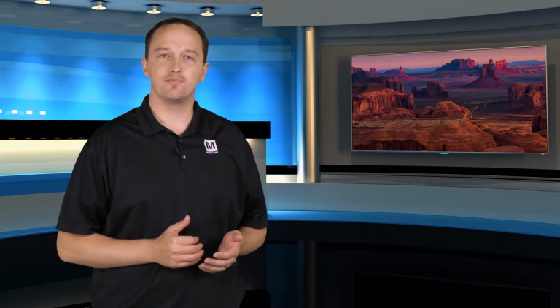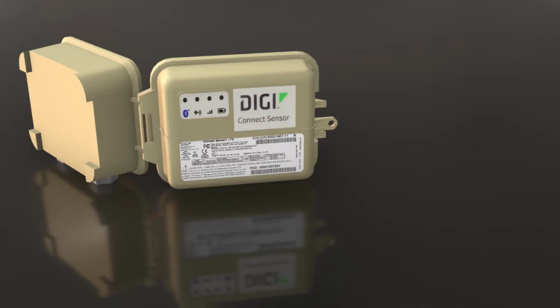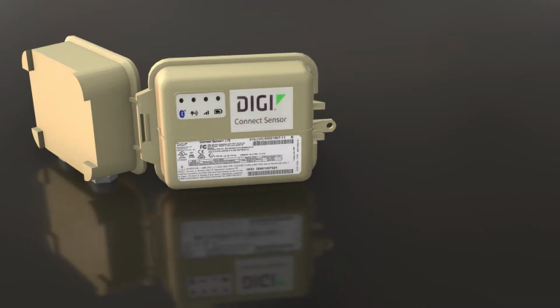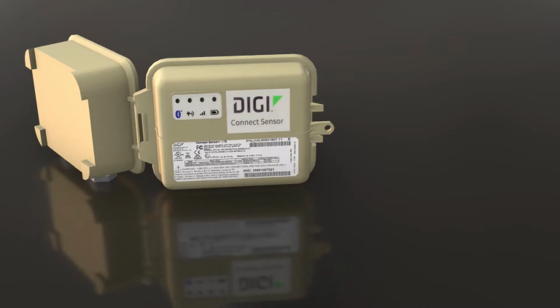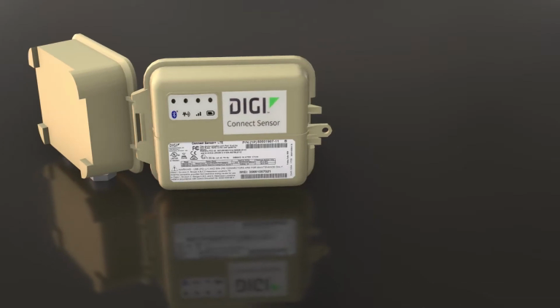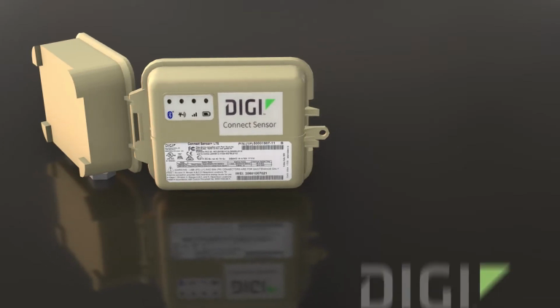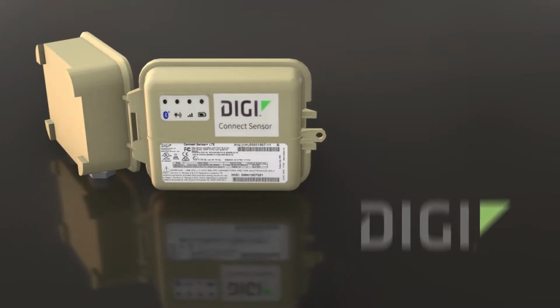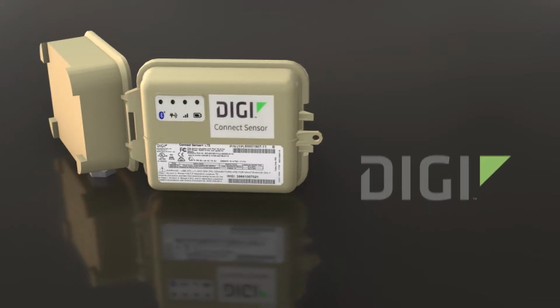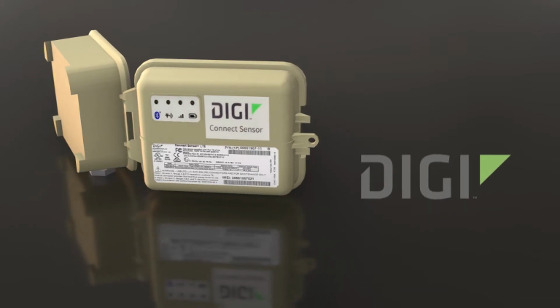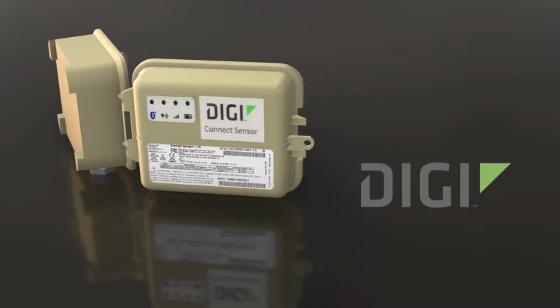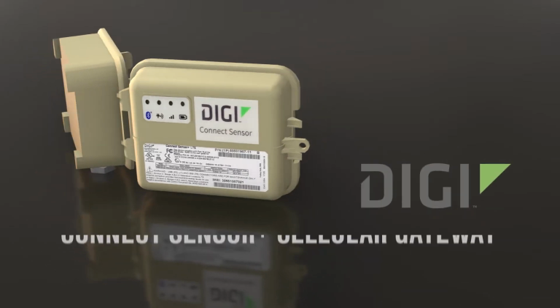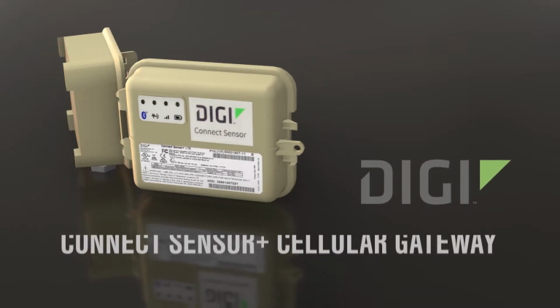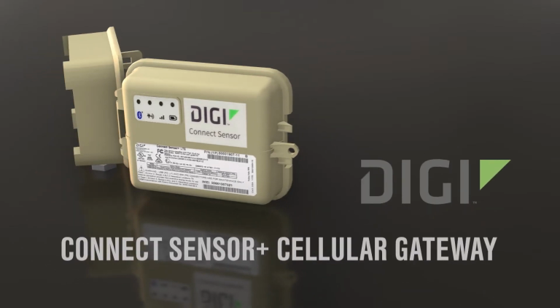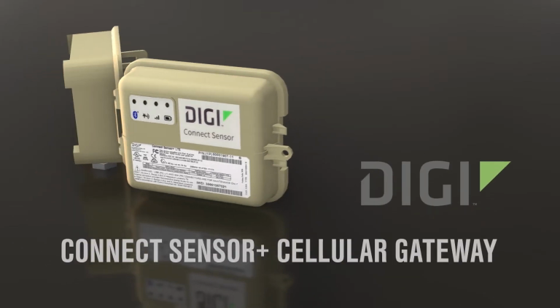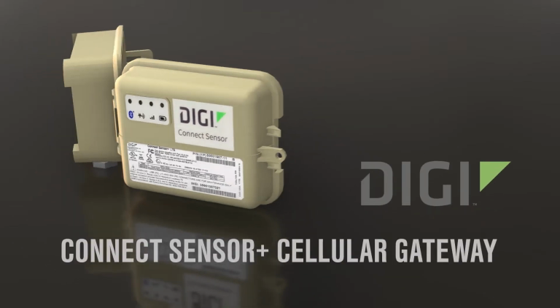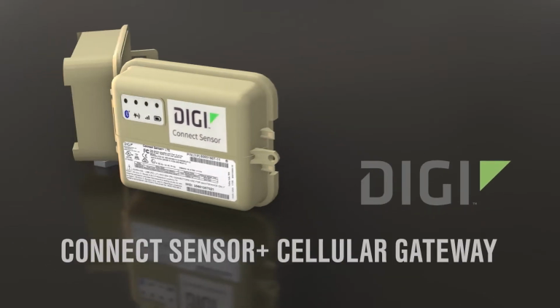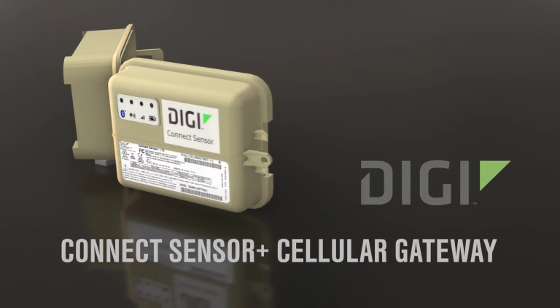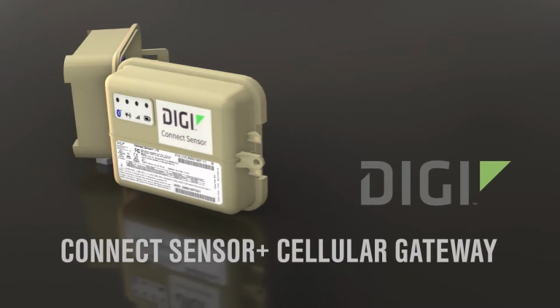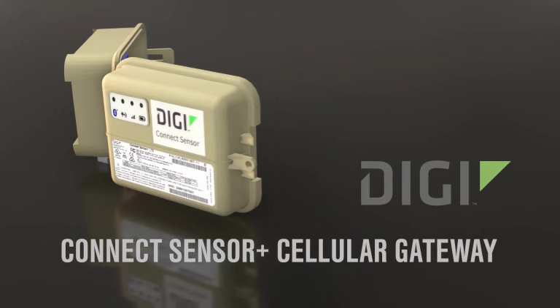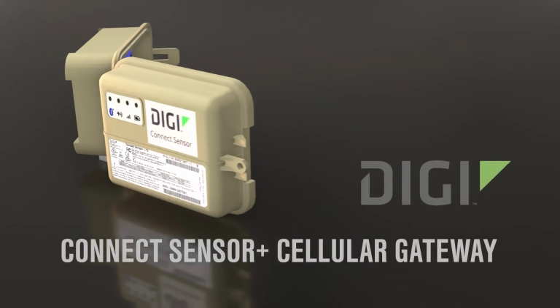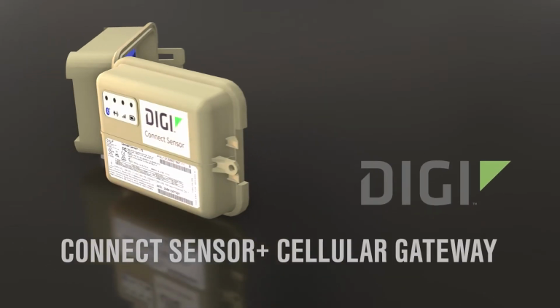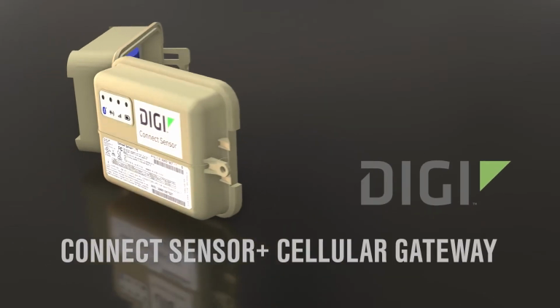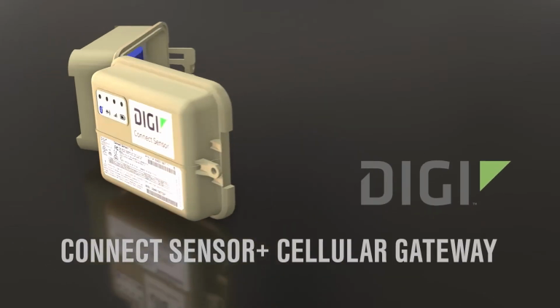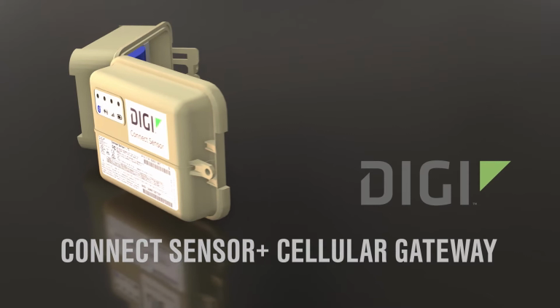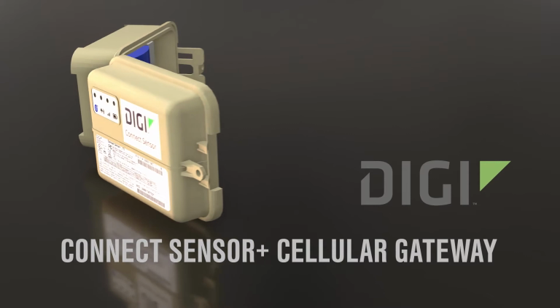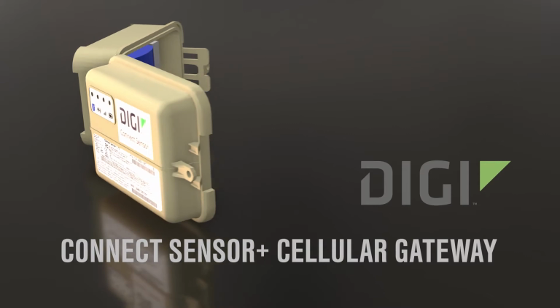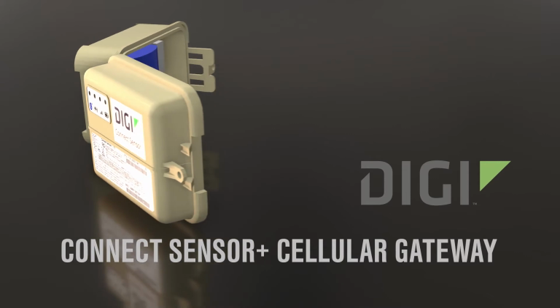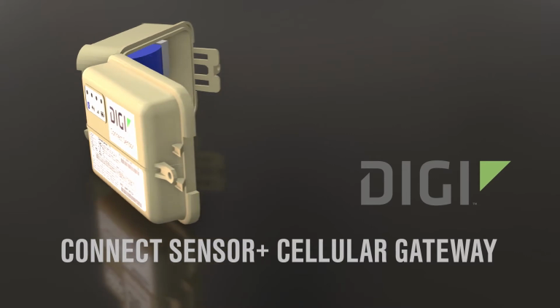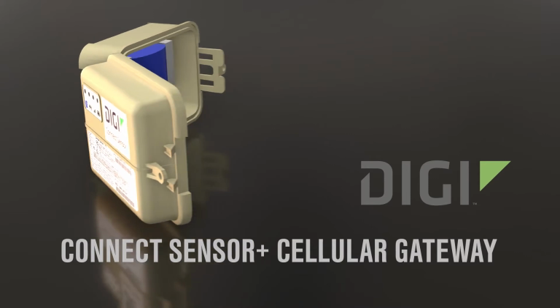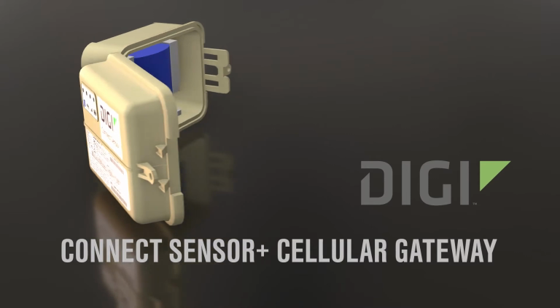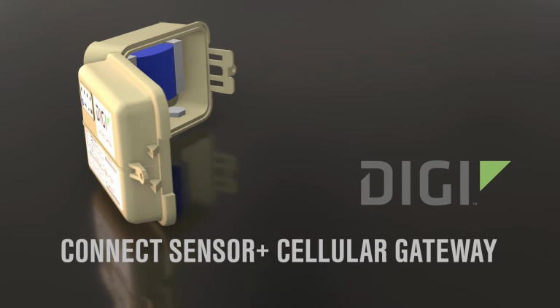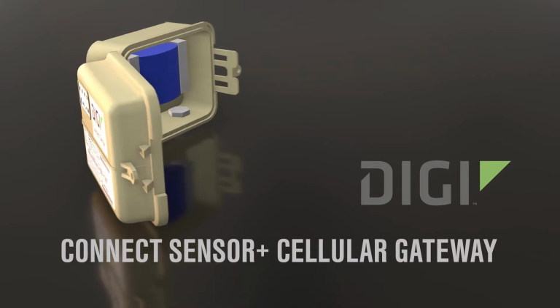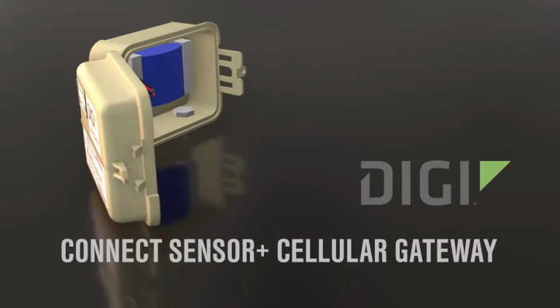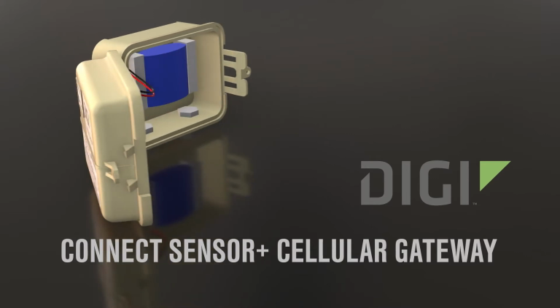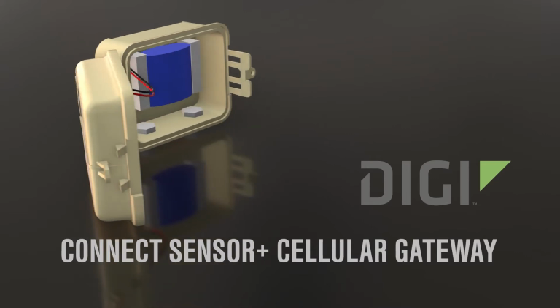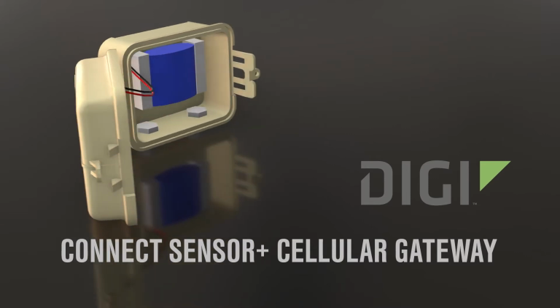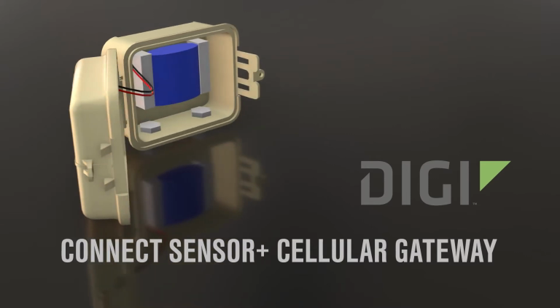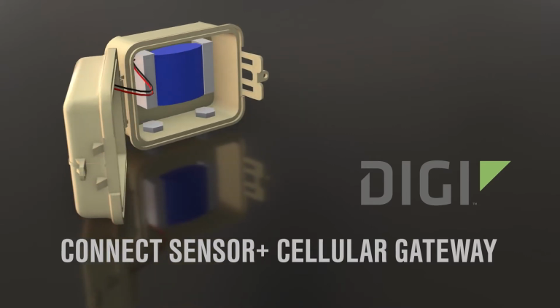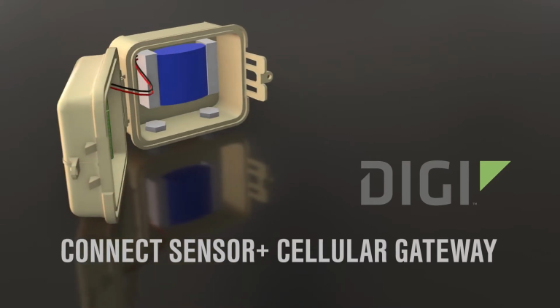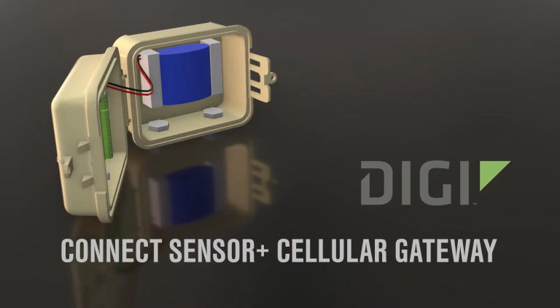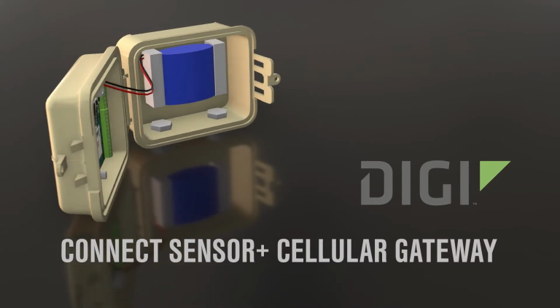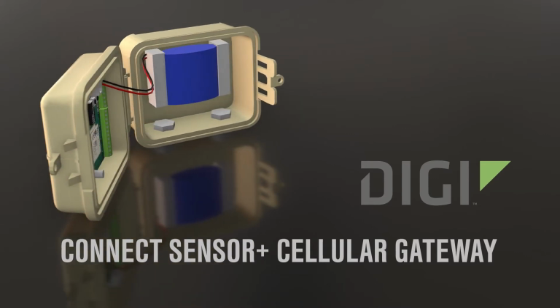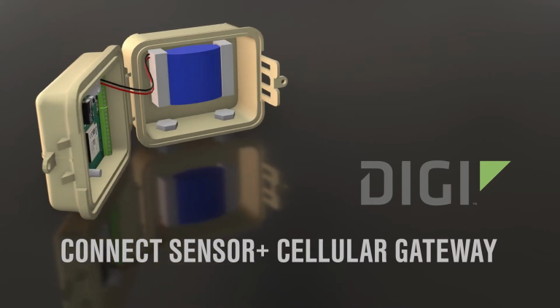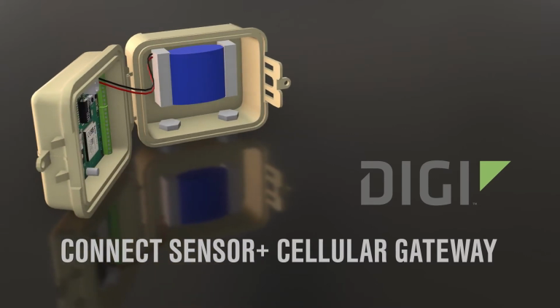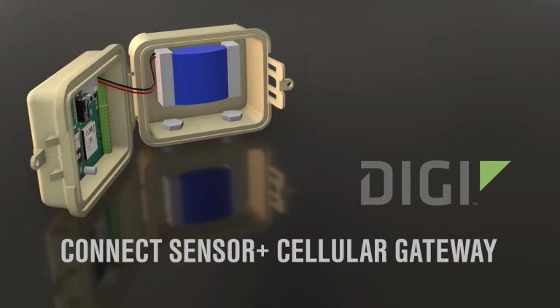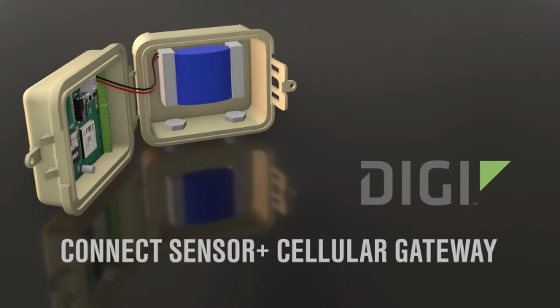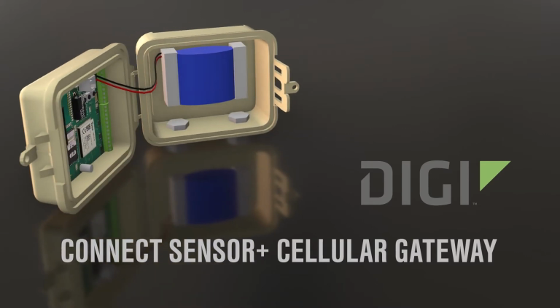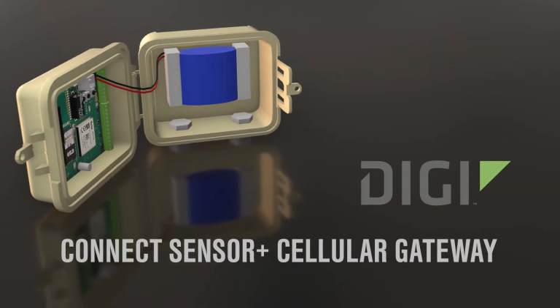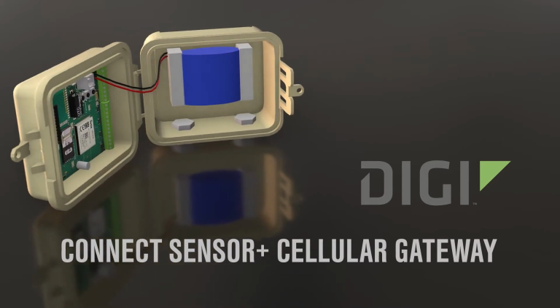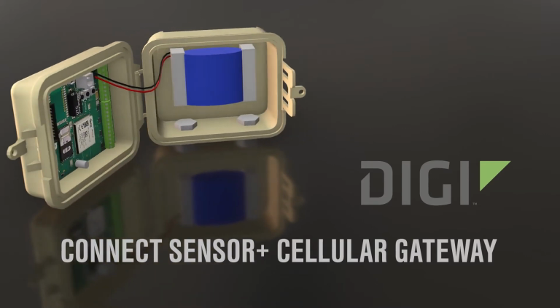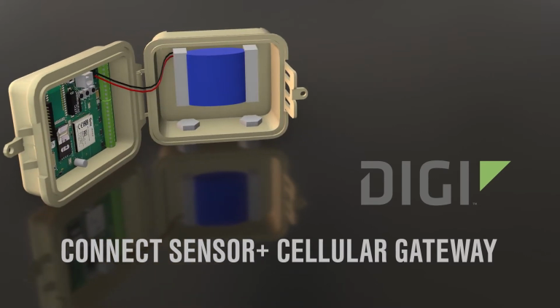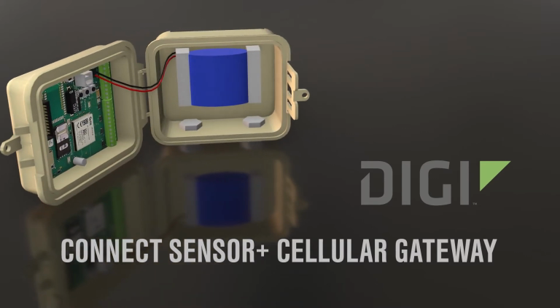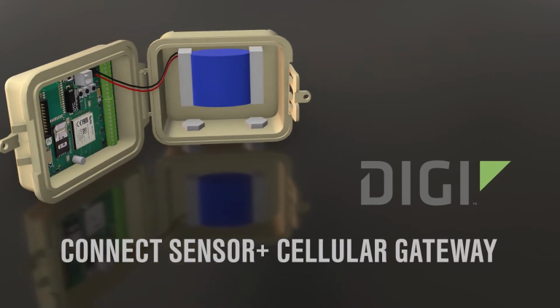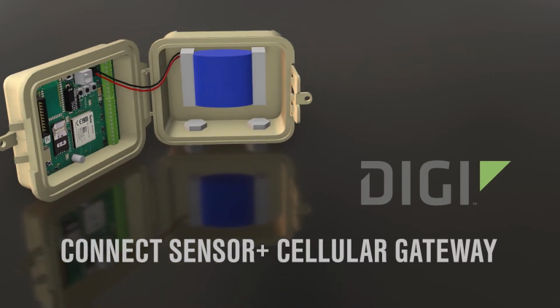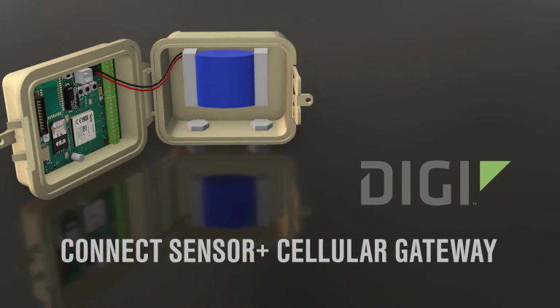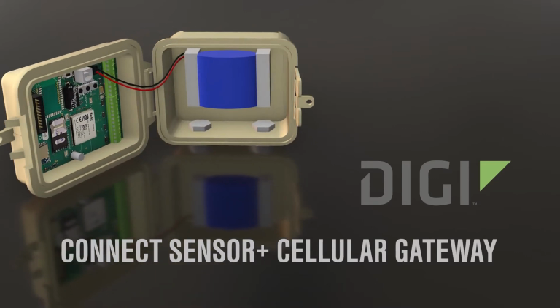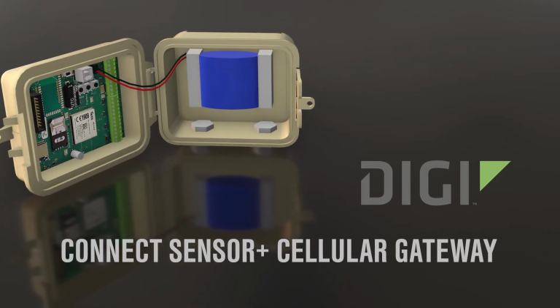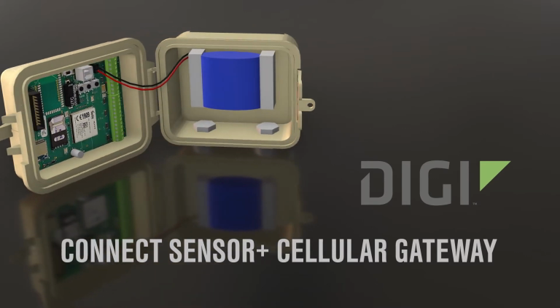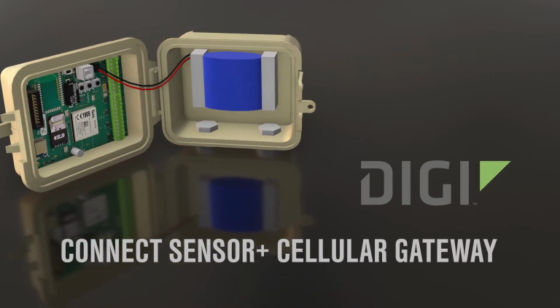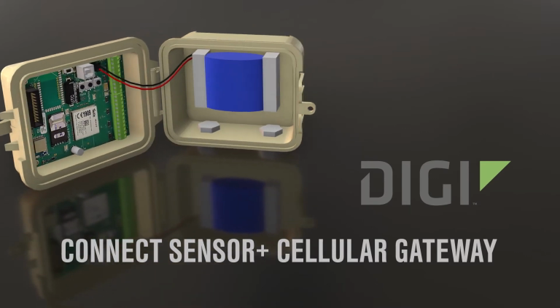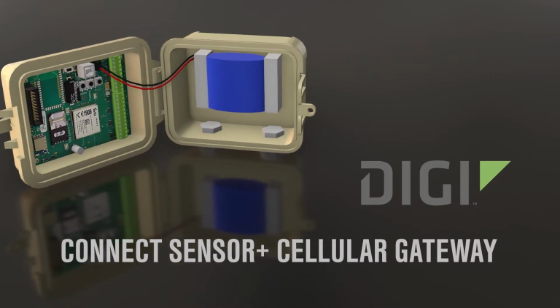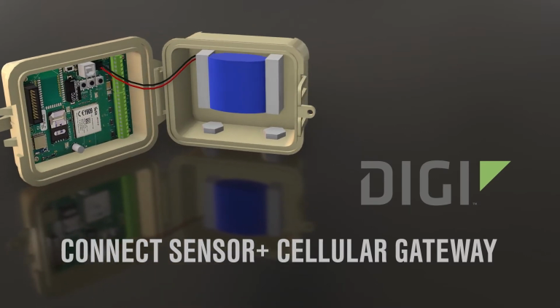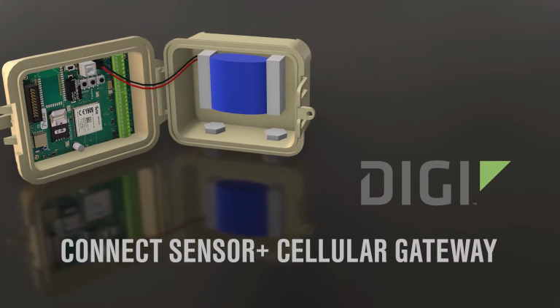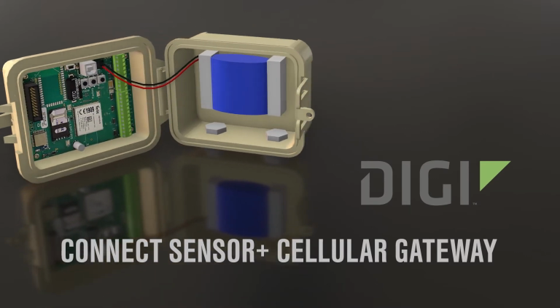The Connect Sensor Plus interfaces with sensors, reads their data, and reports that data back to the DigiRemote Manager for logging, processing, and analysis.